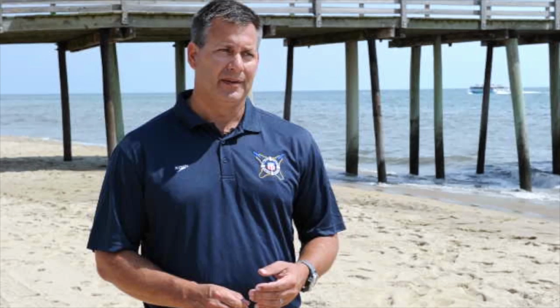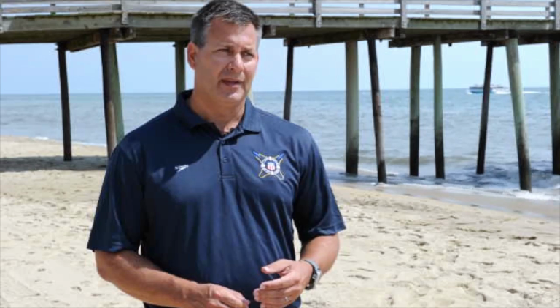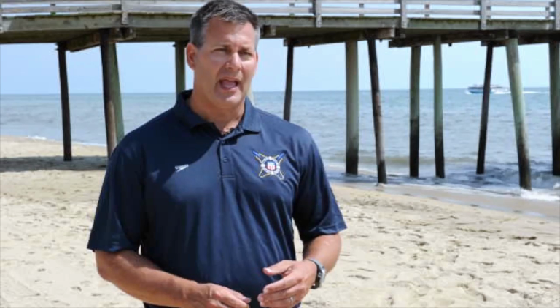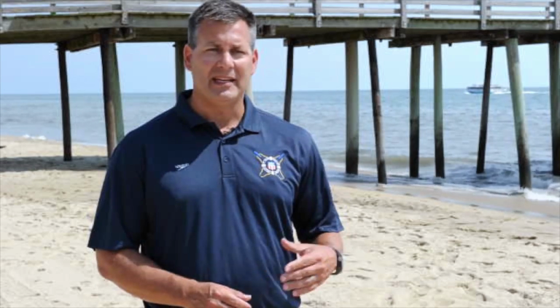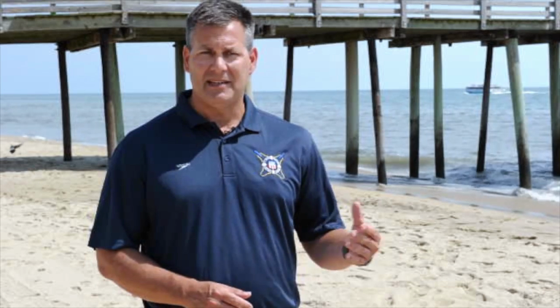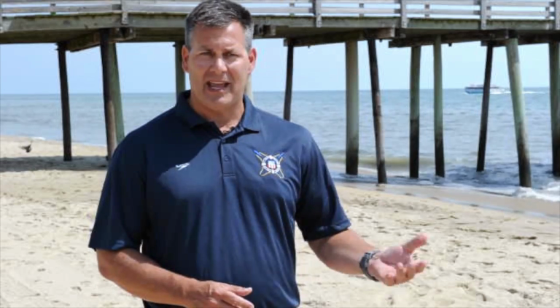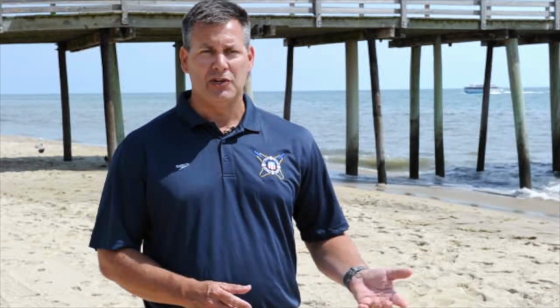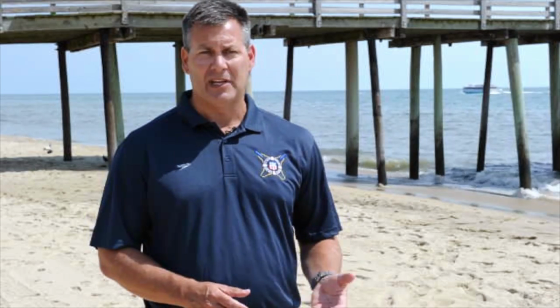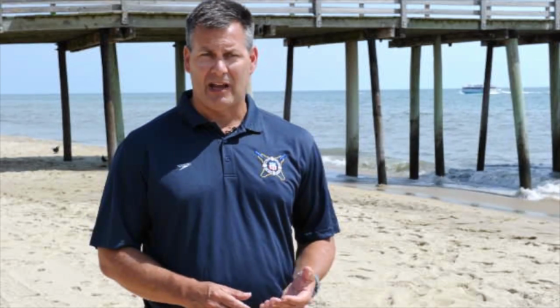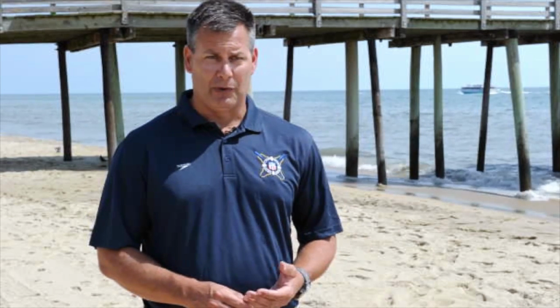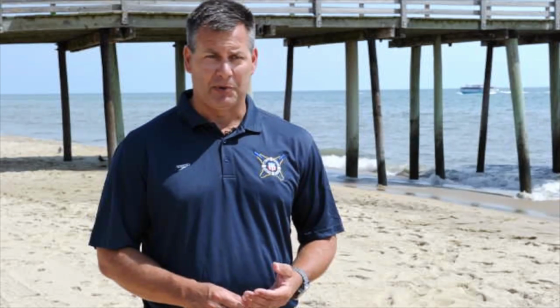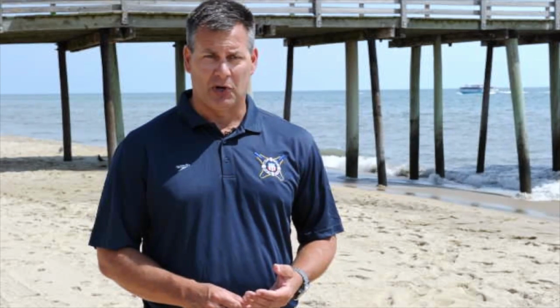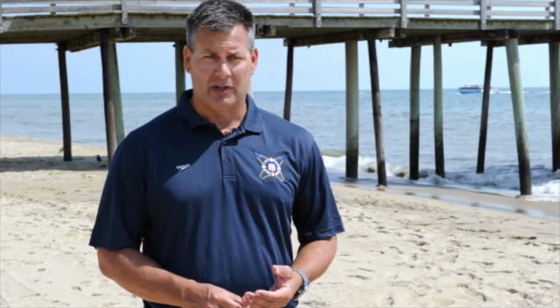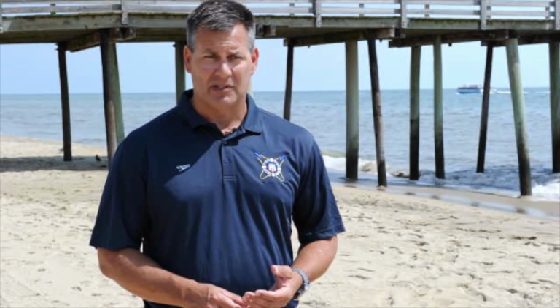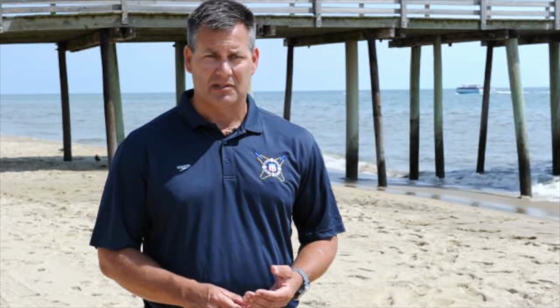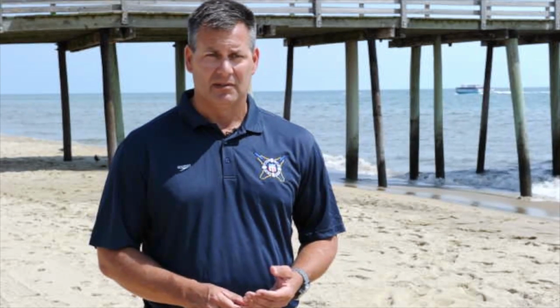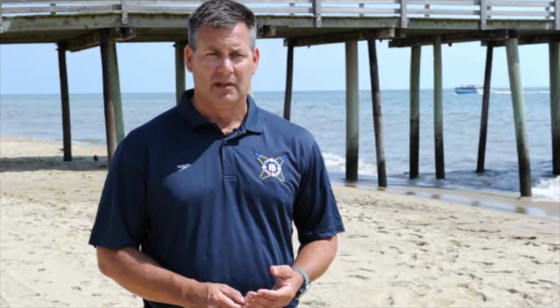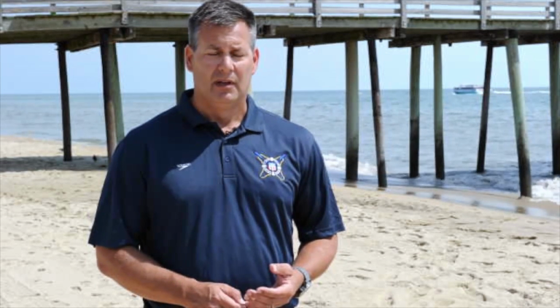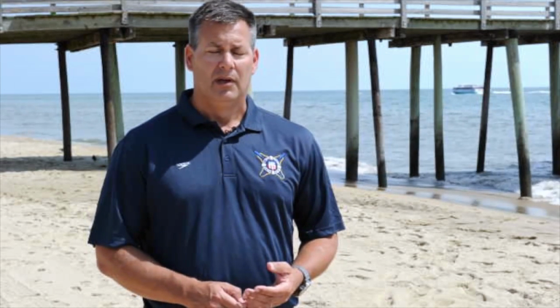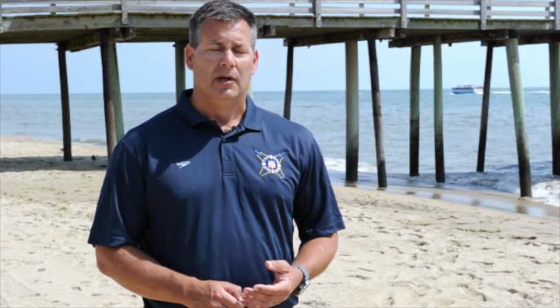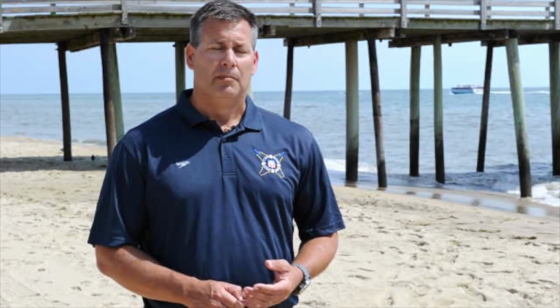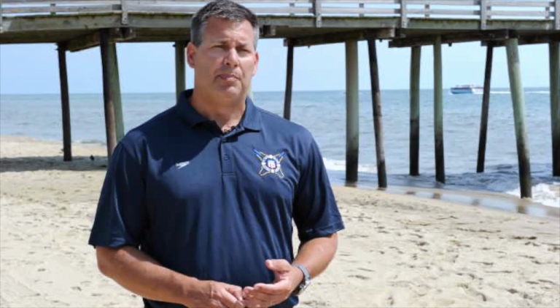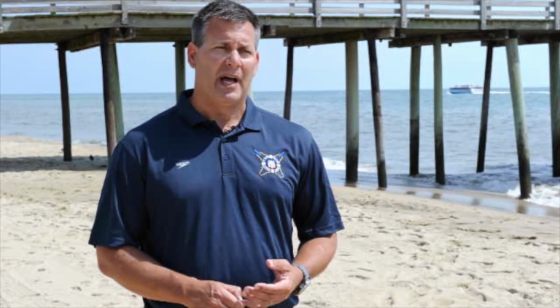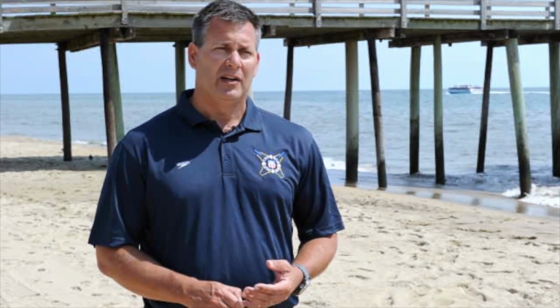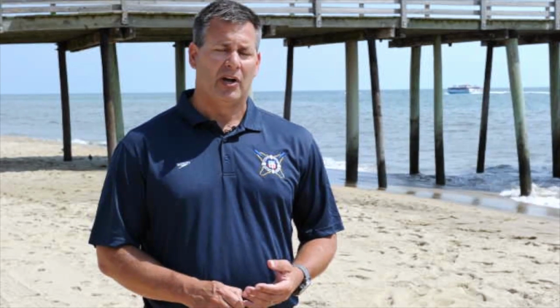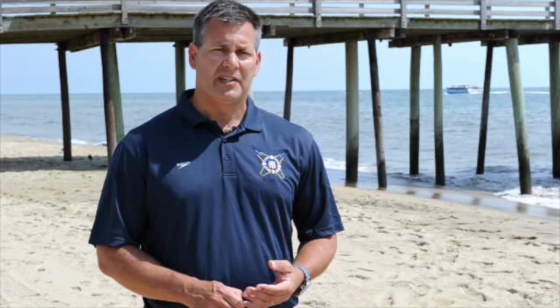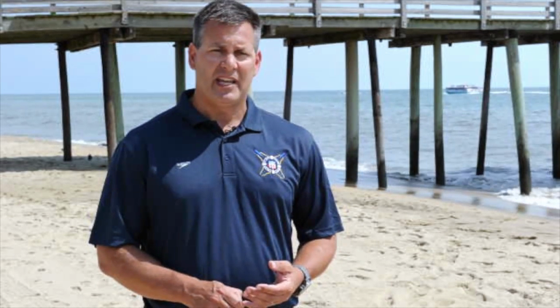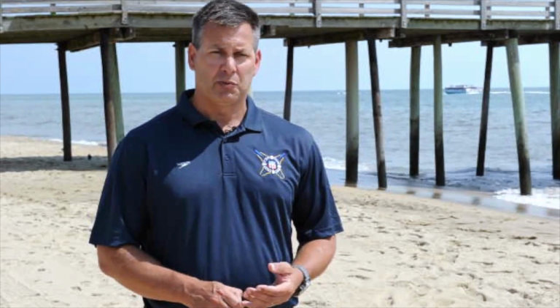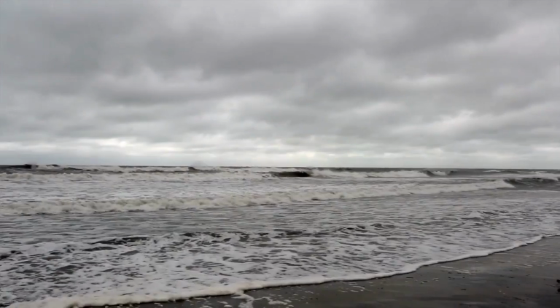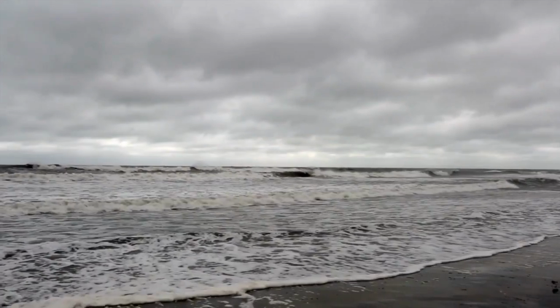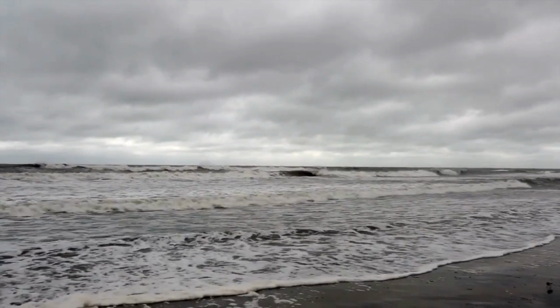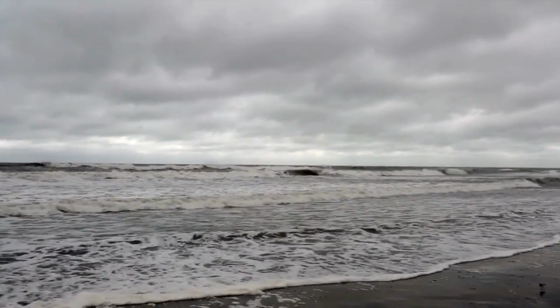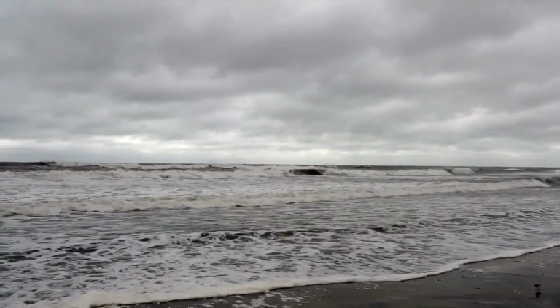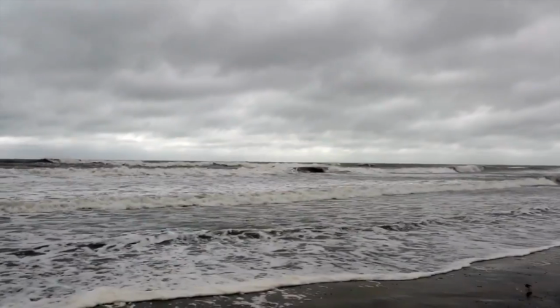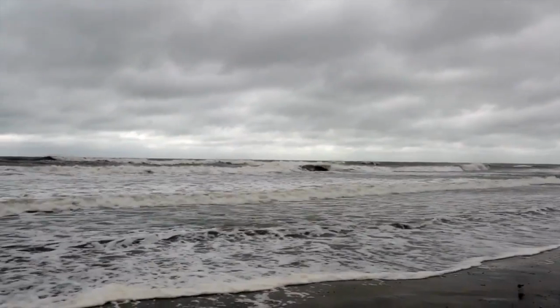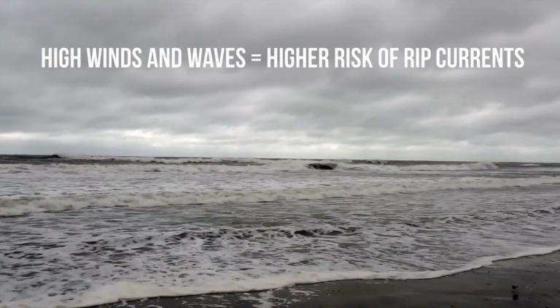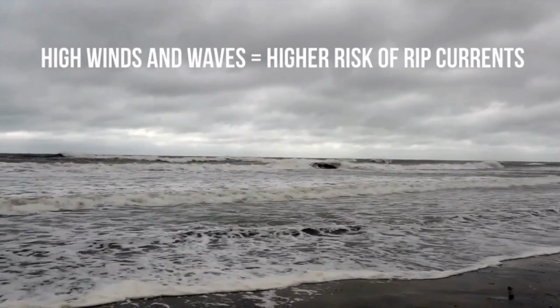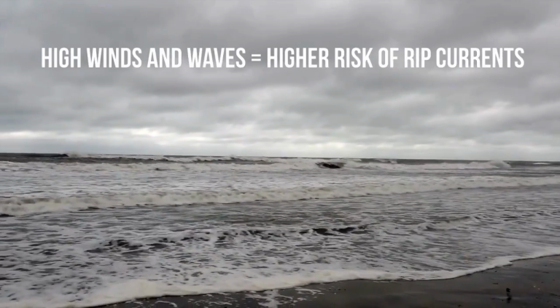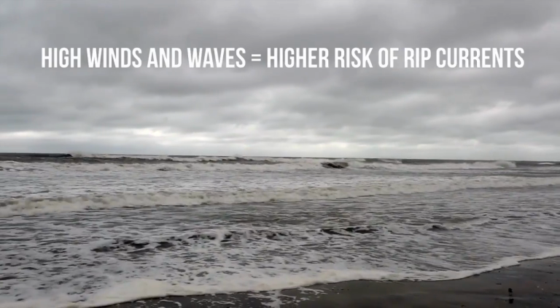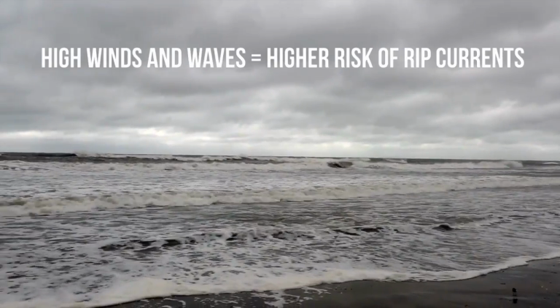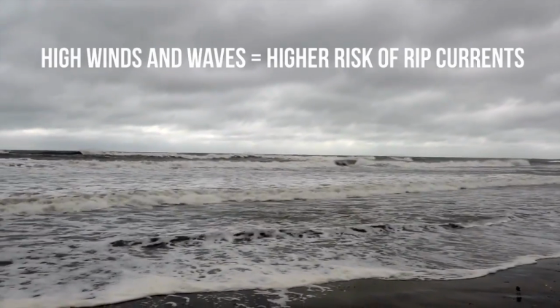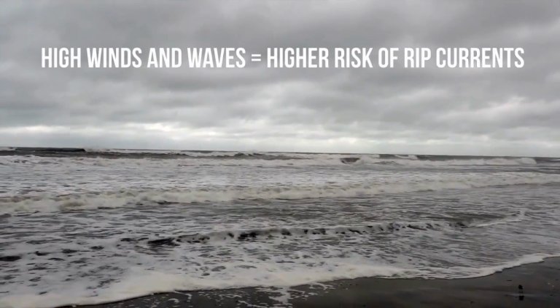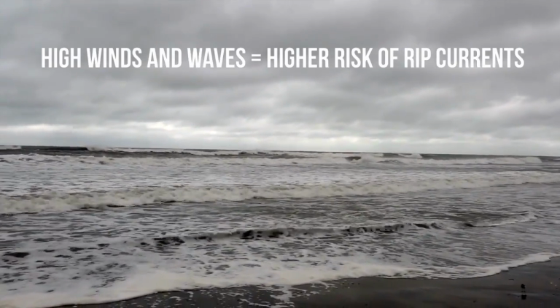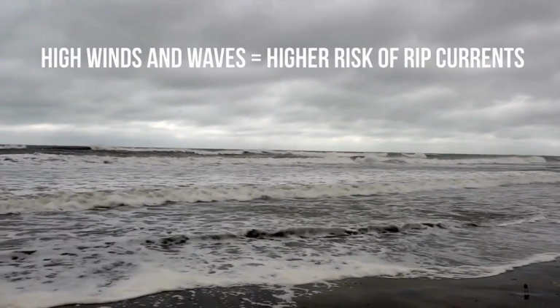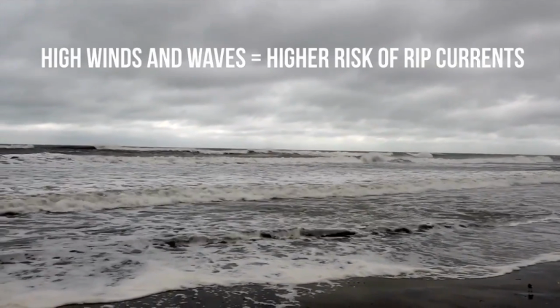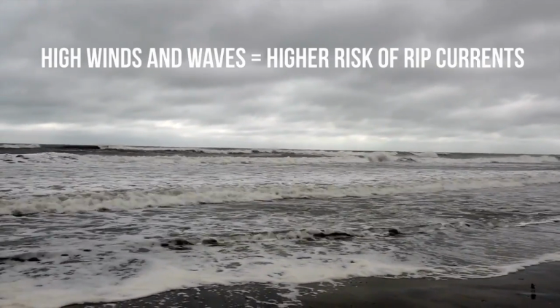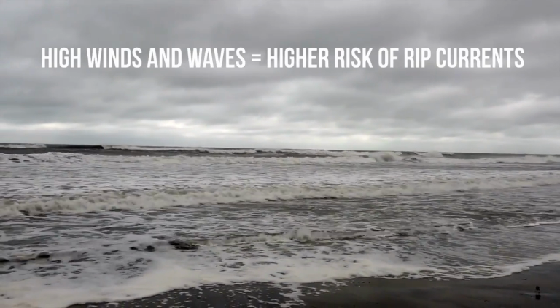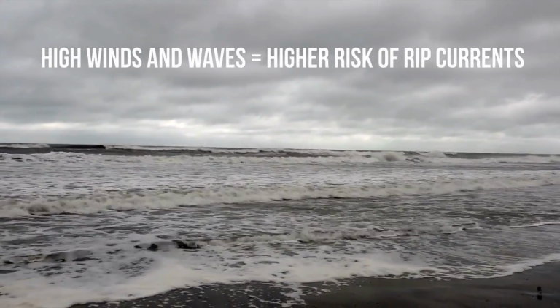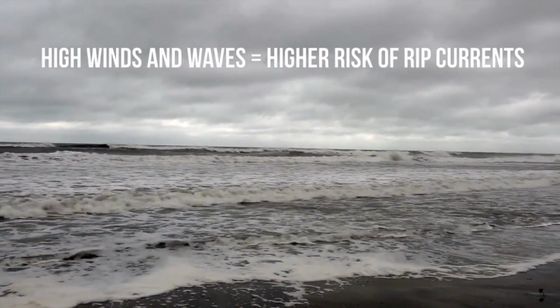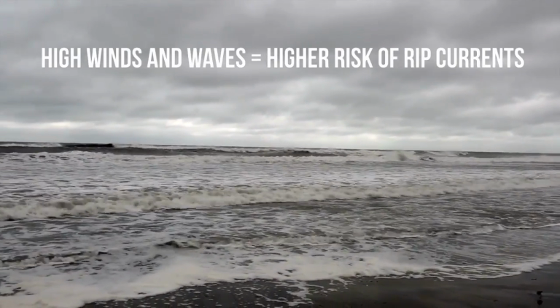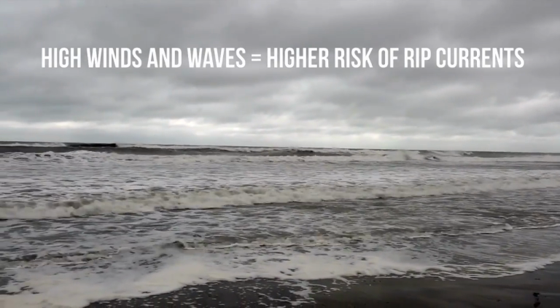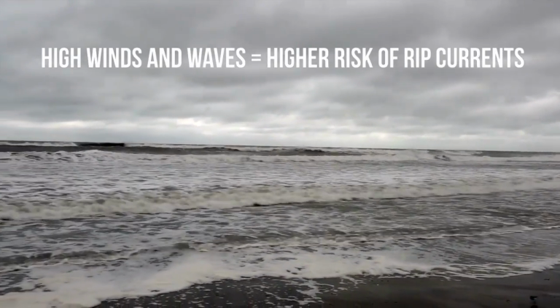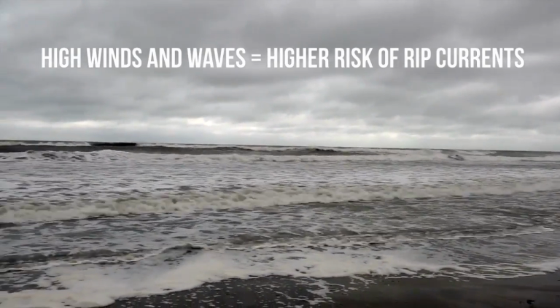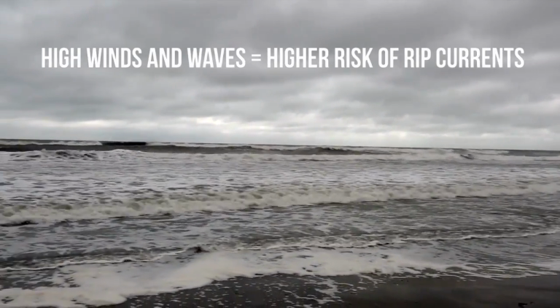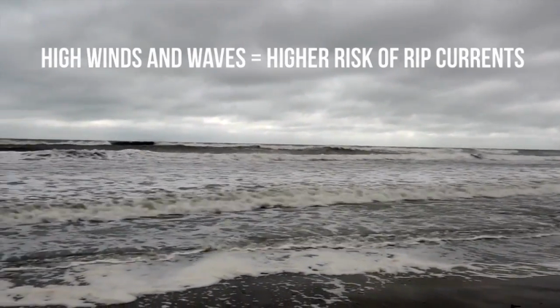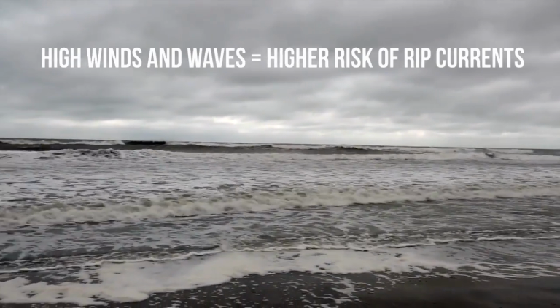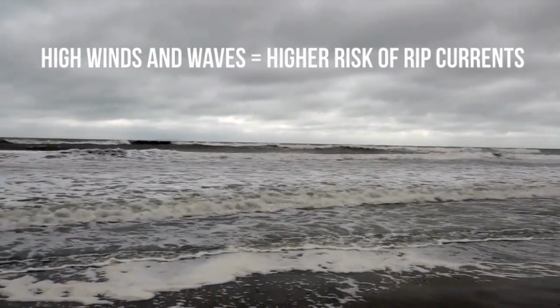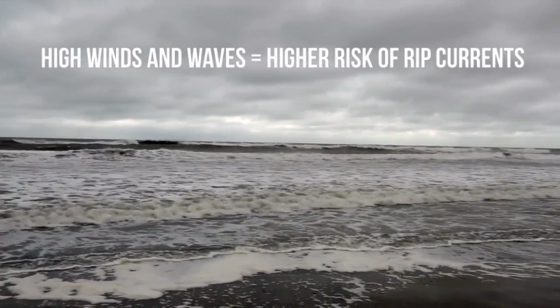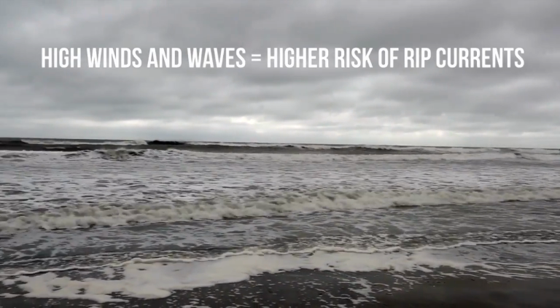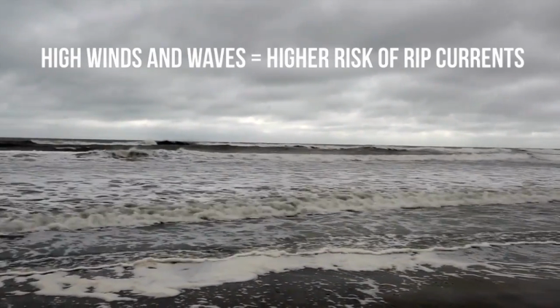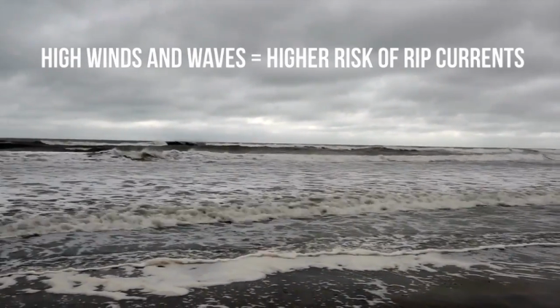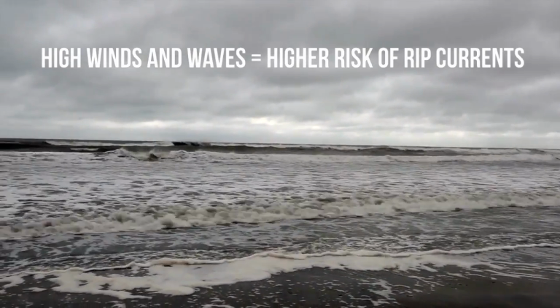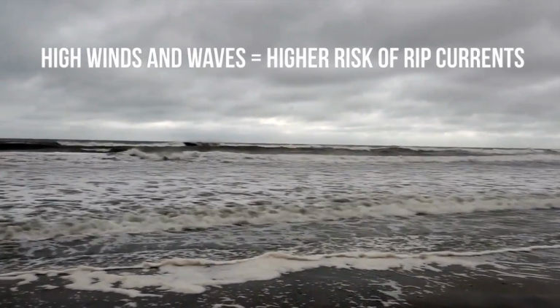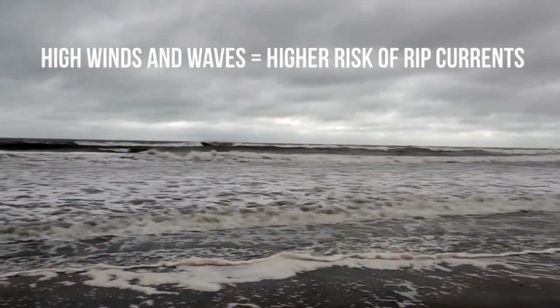Any day you can have rip currents, but on days where we have higher waves and higher winds, the chance for rip currents increases.